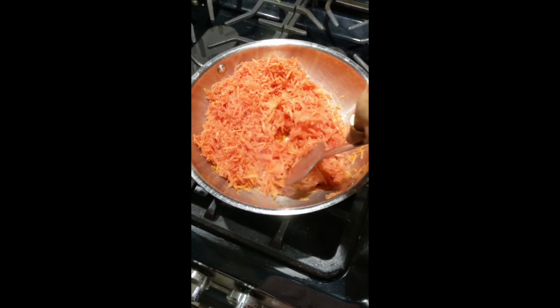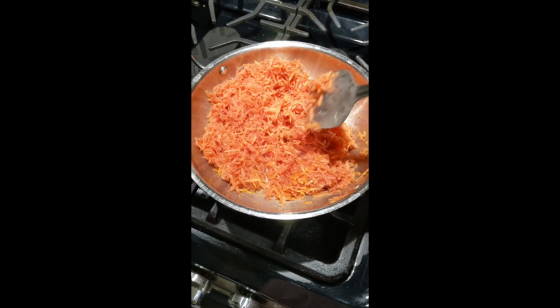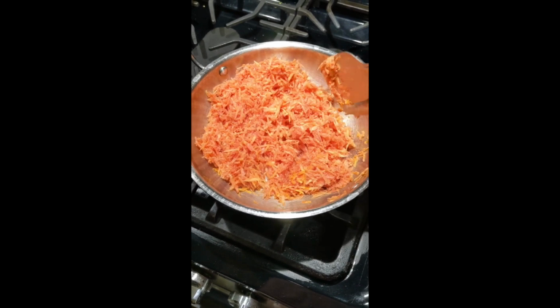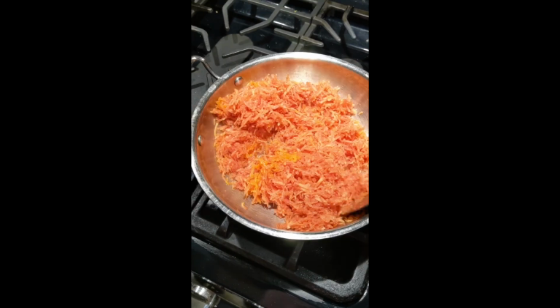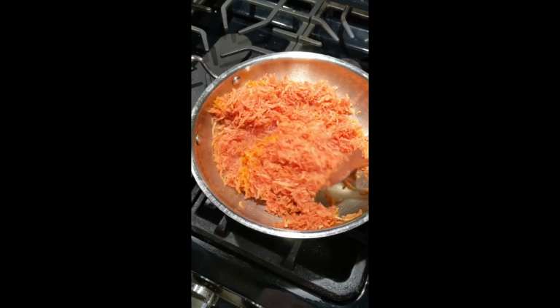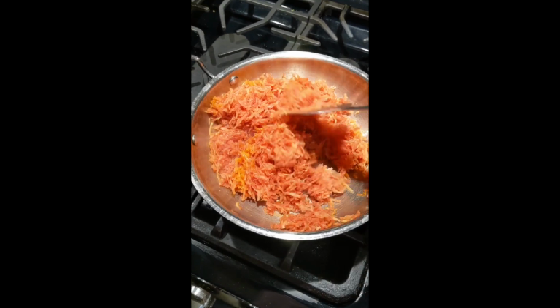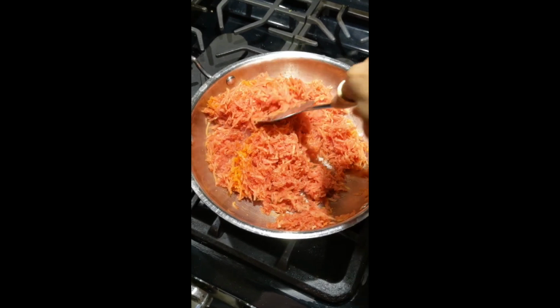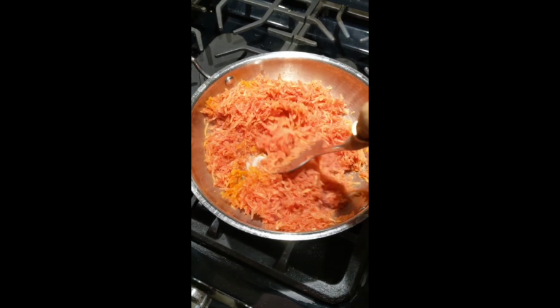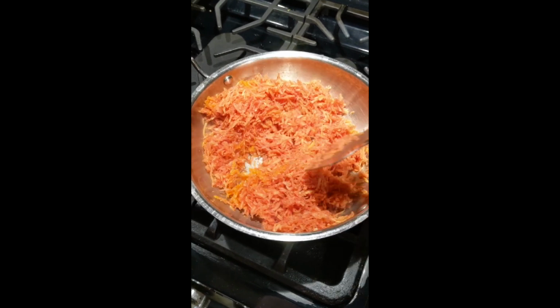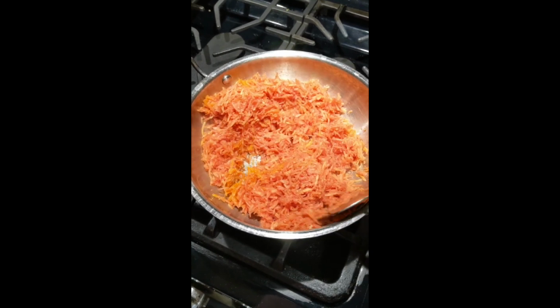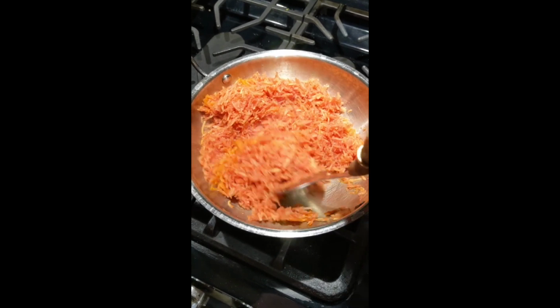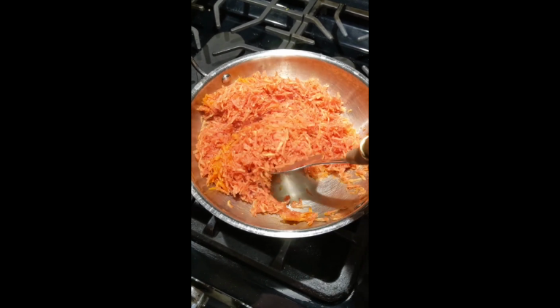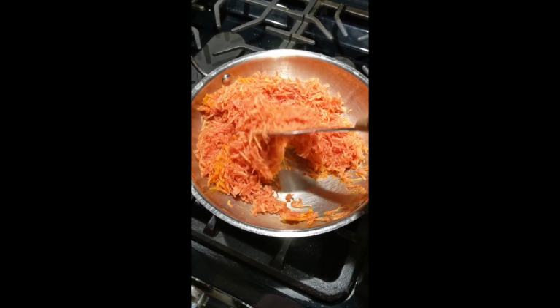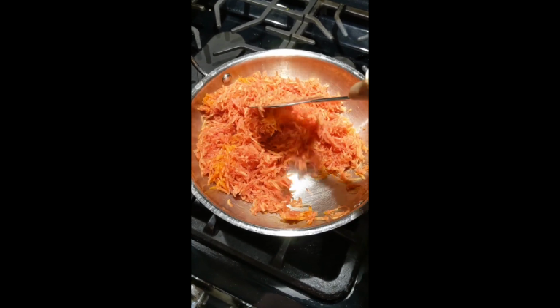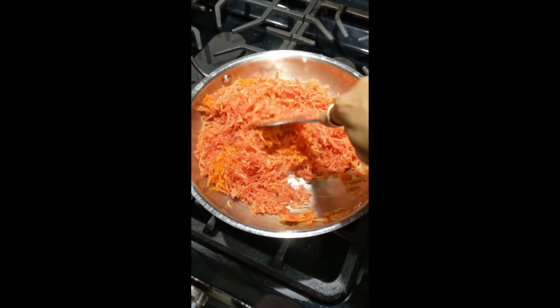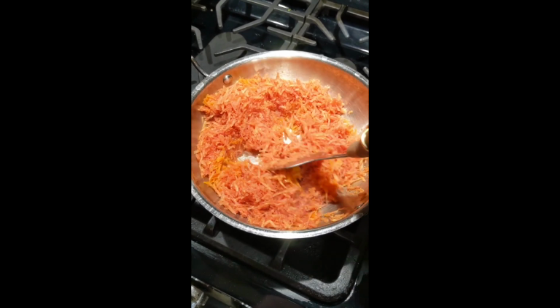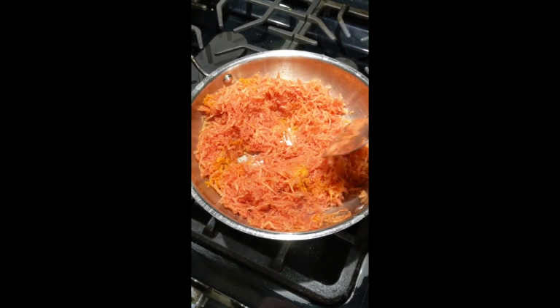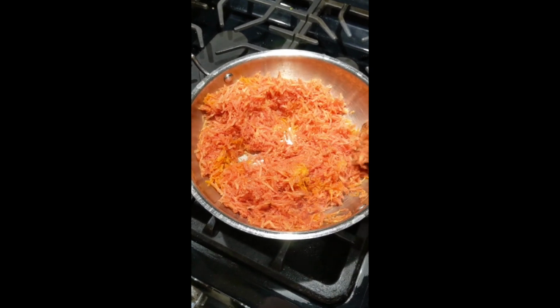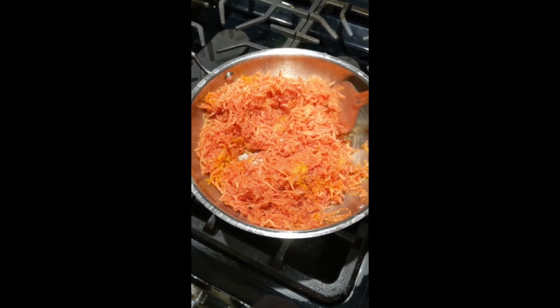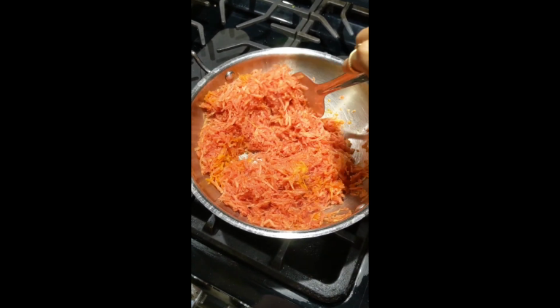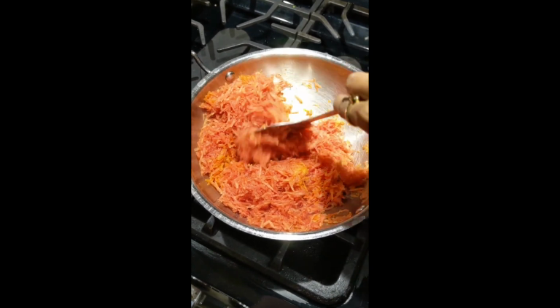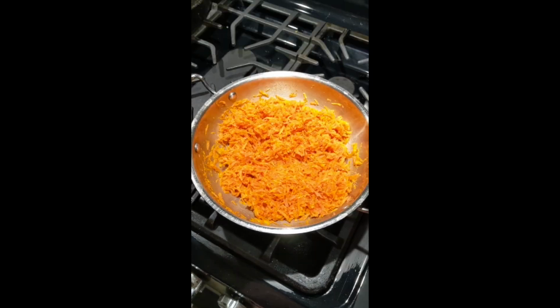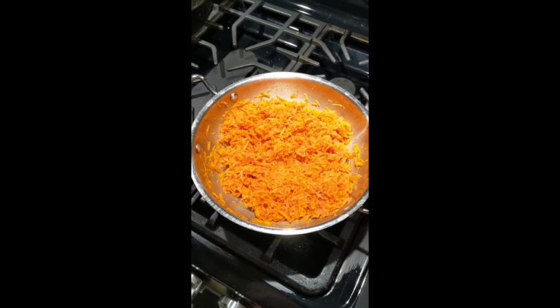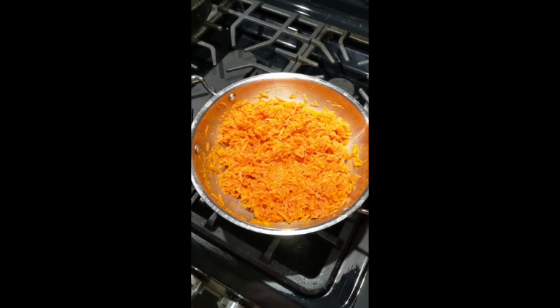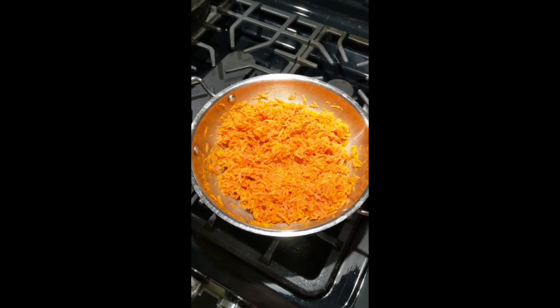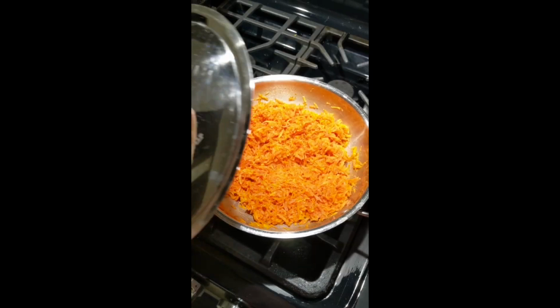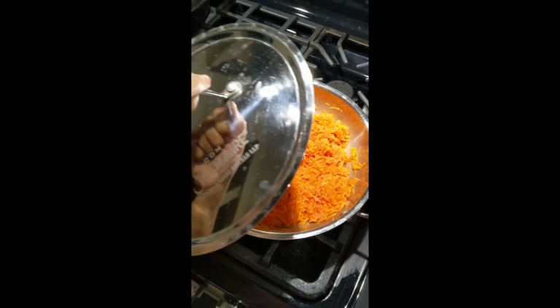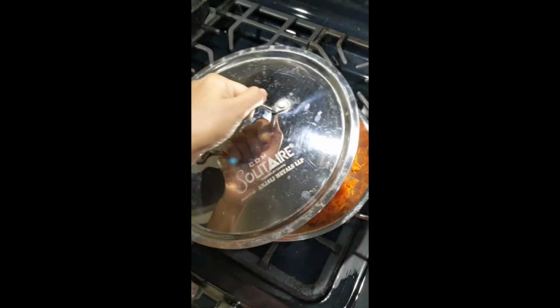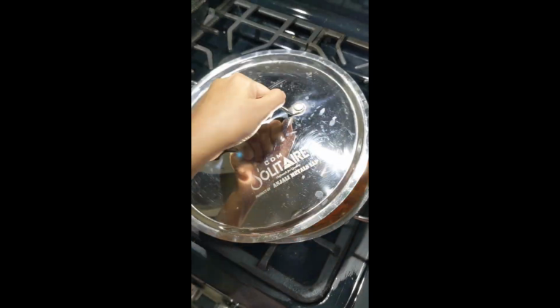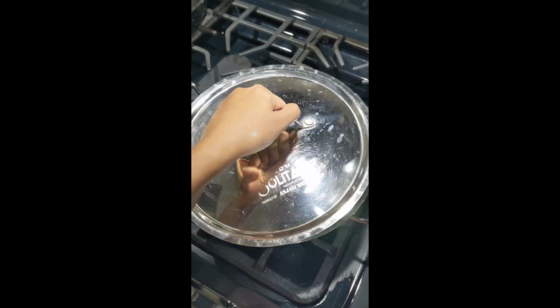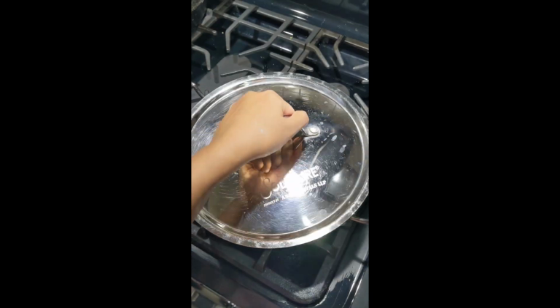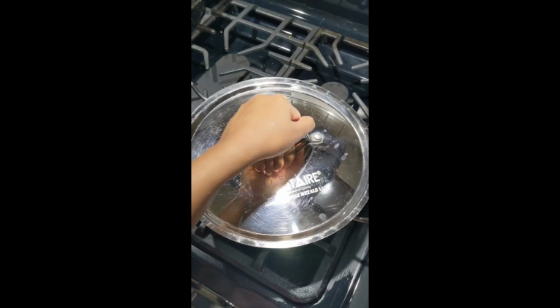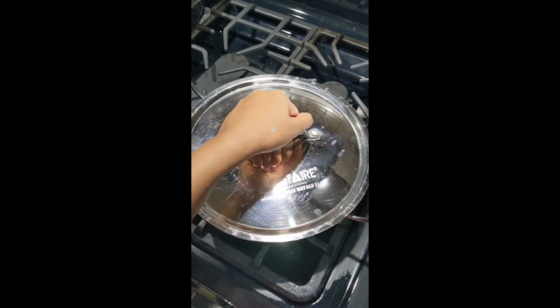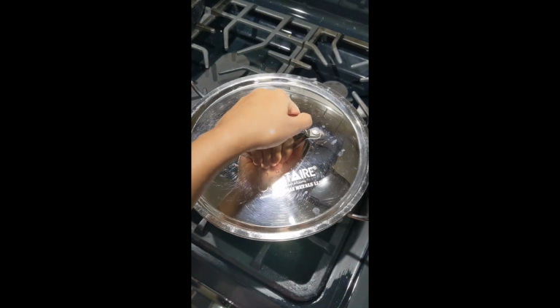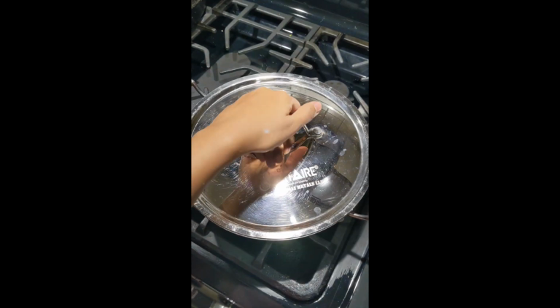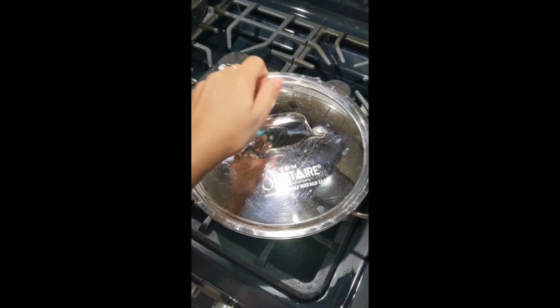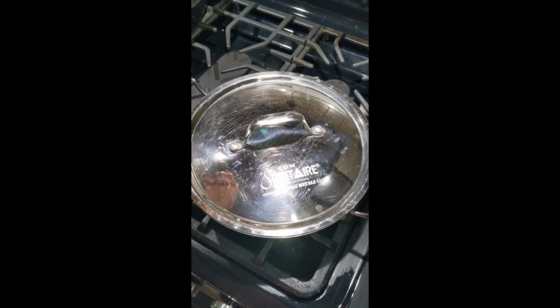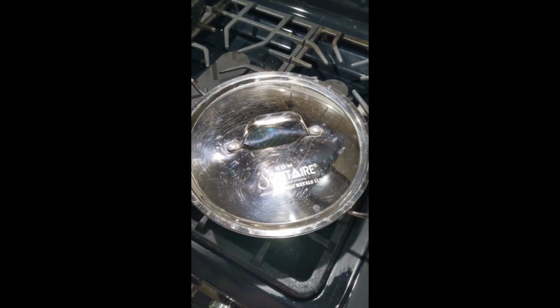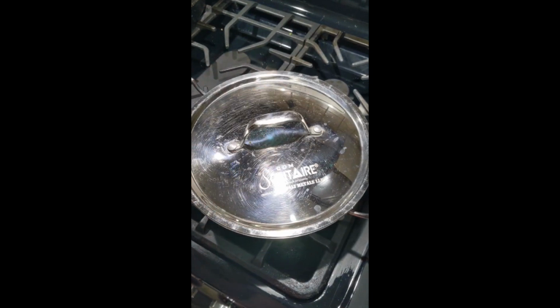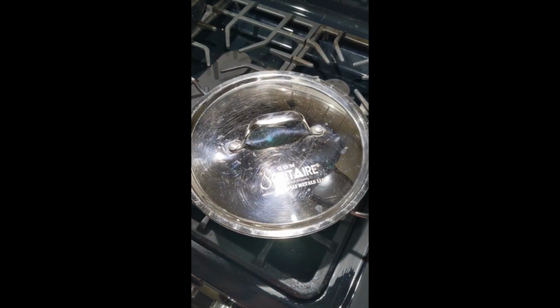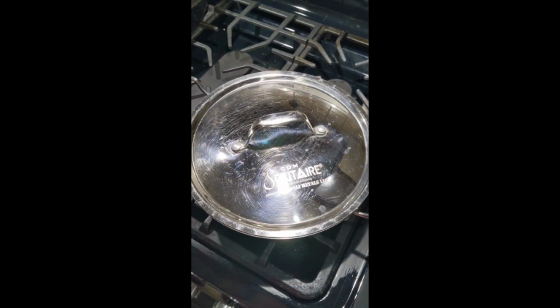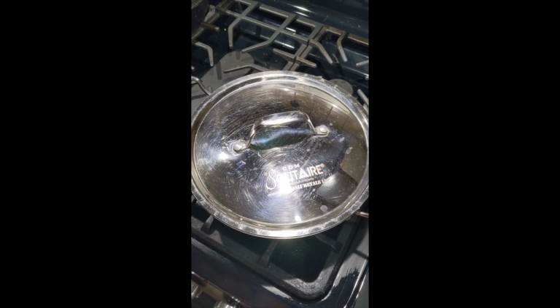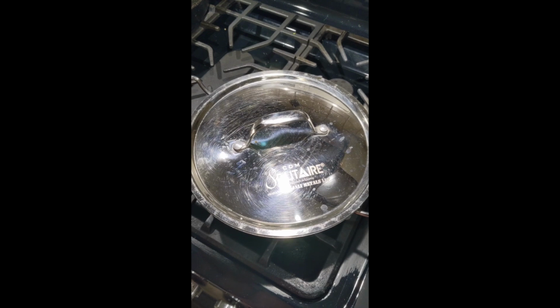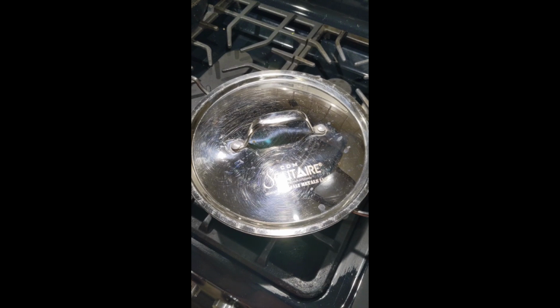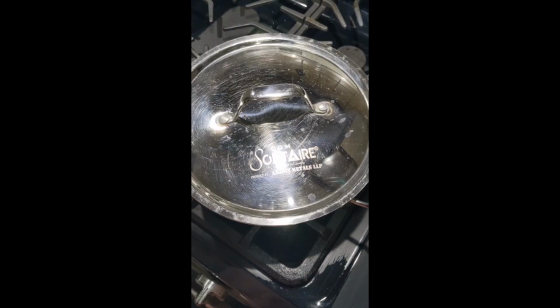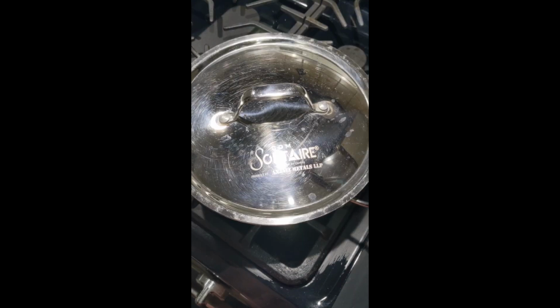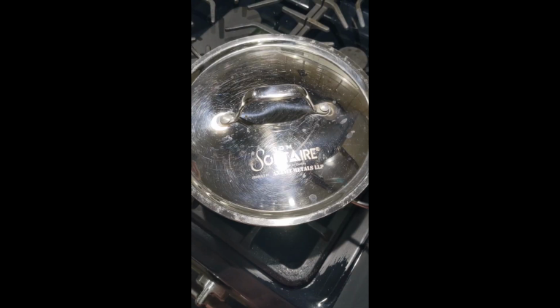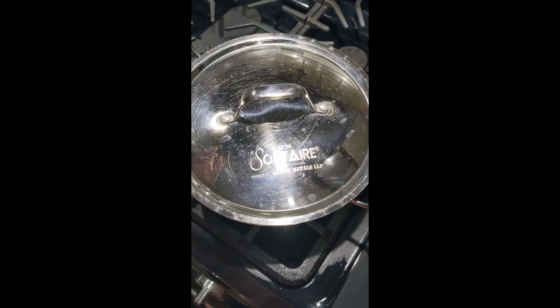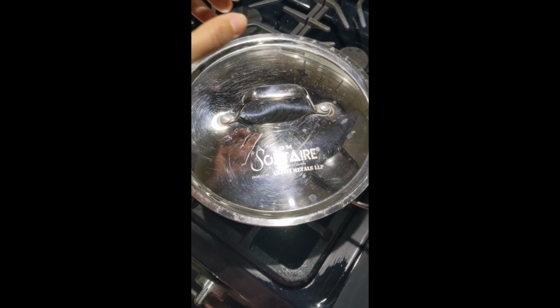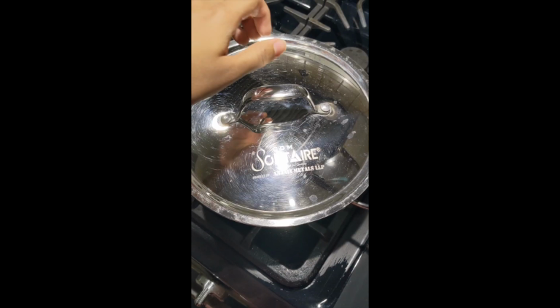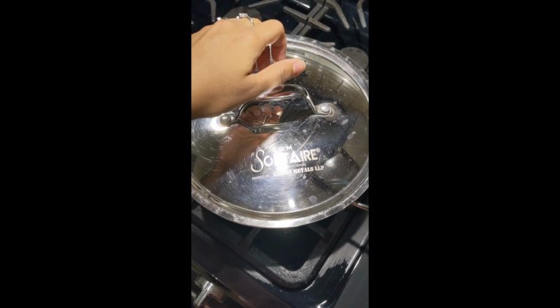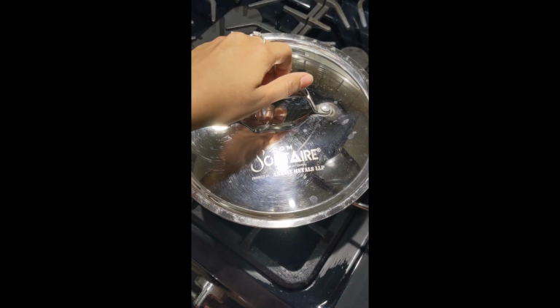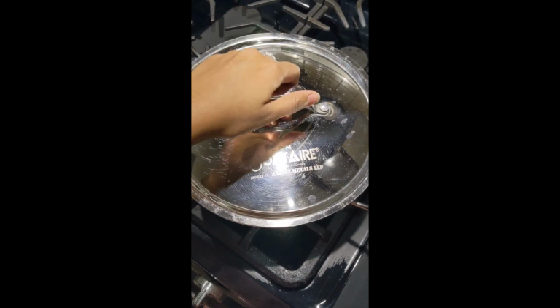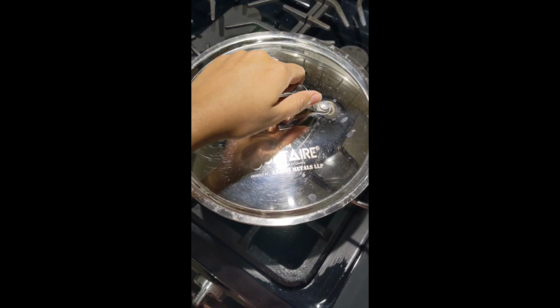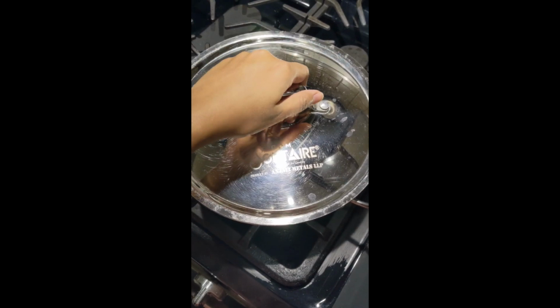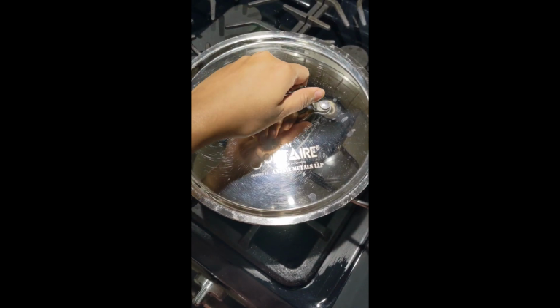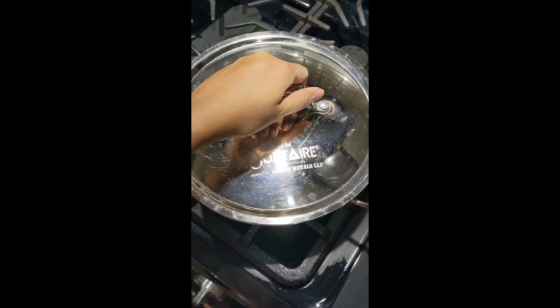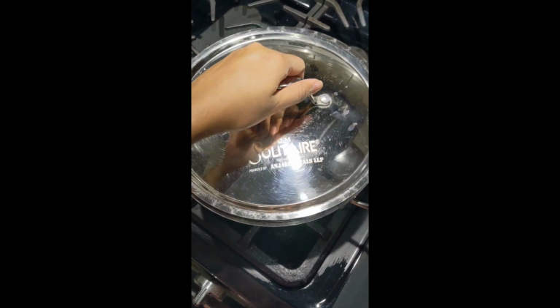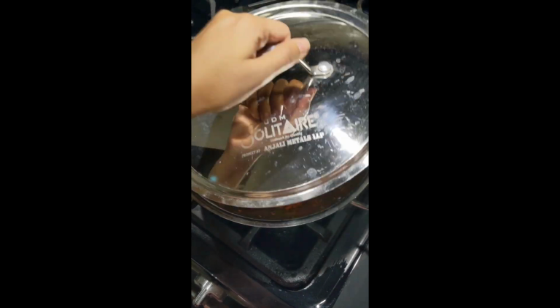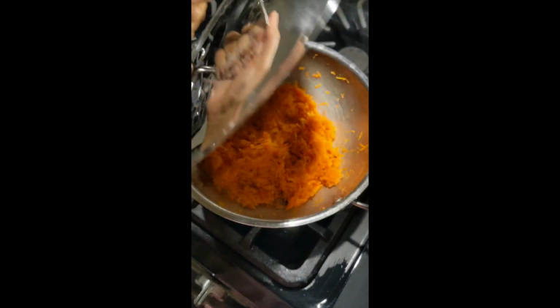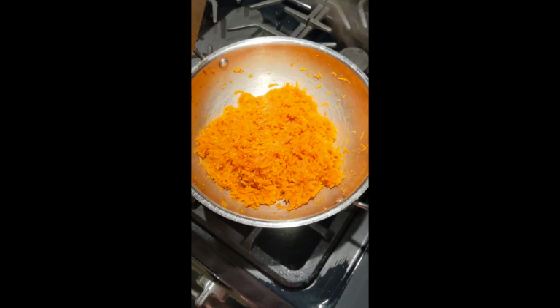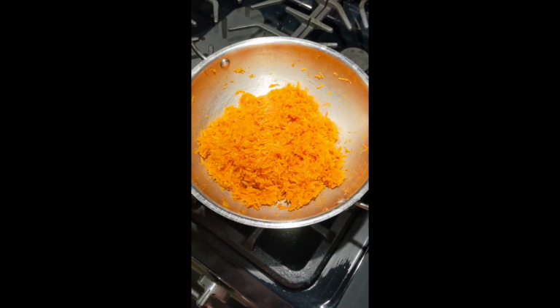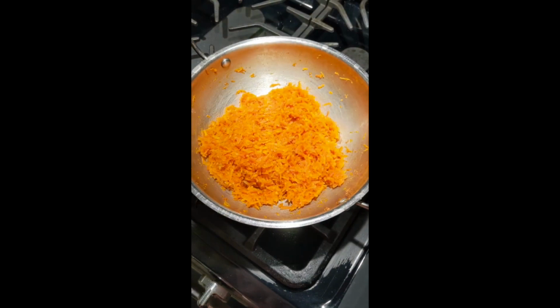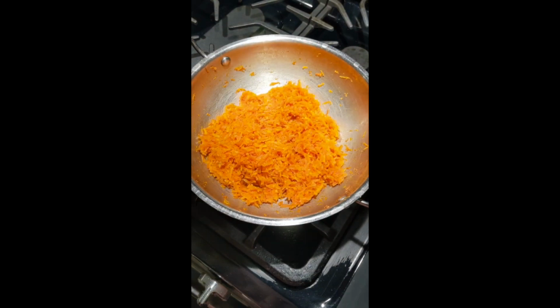Wash and grate your carrots. Heat a tablespoon of desi ghee in a kadhai. Add your grated carrots and sauté well.